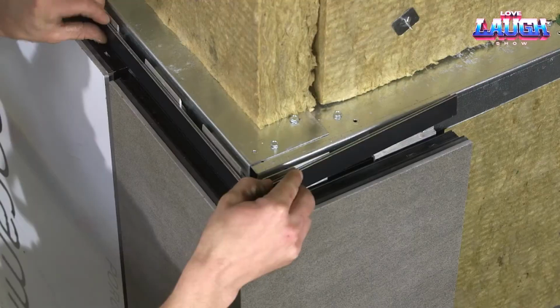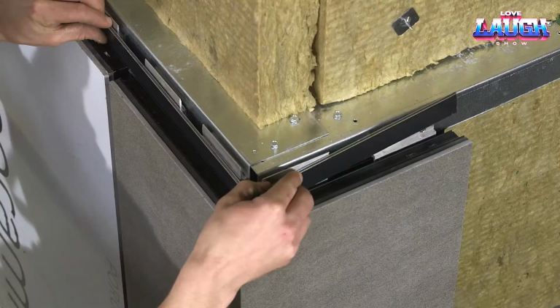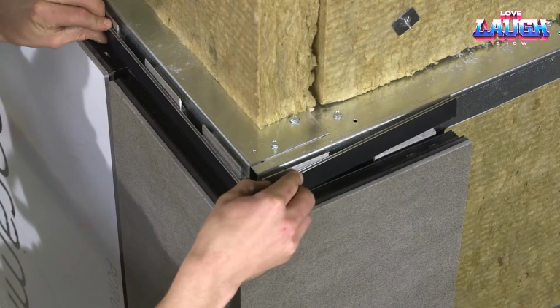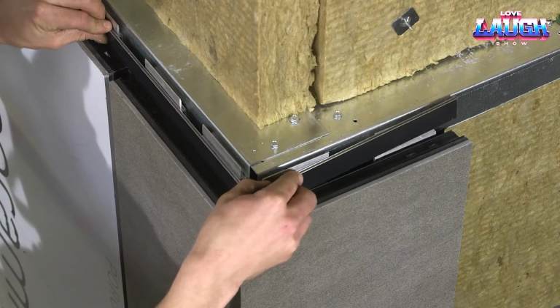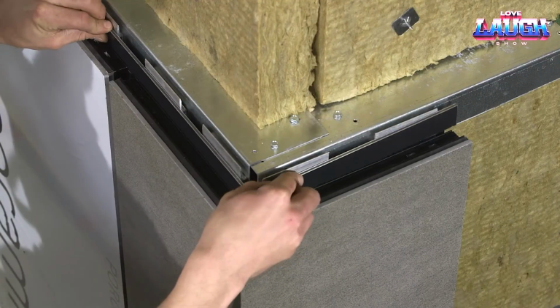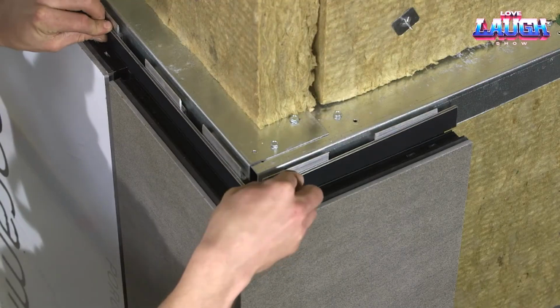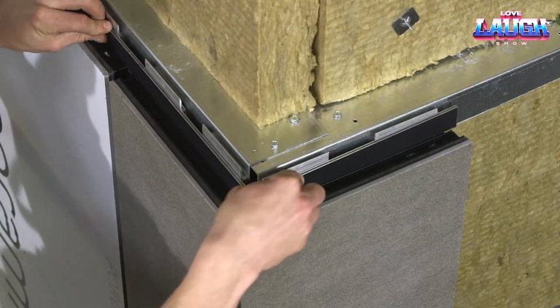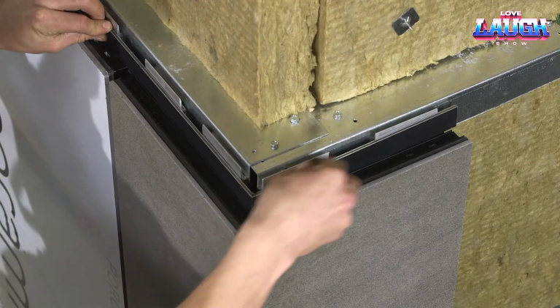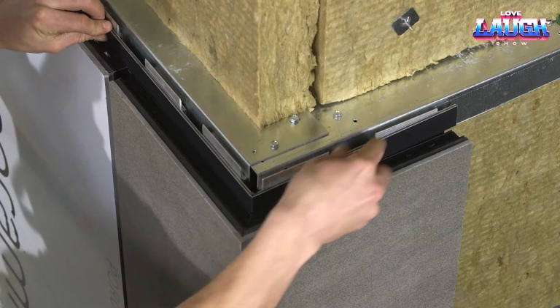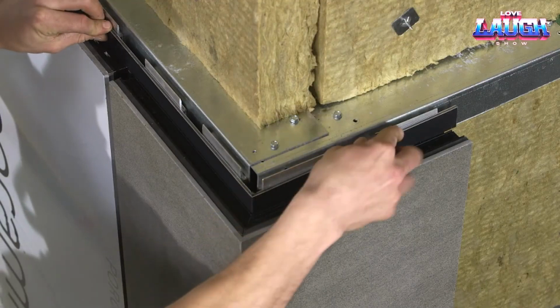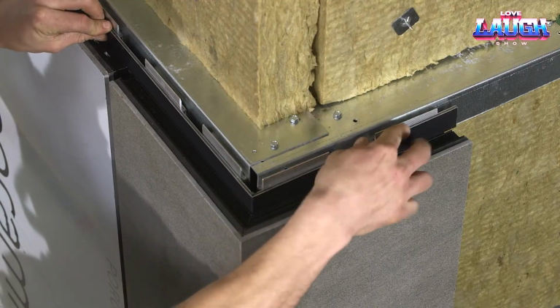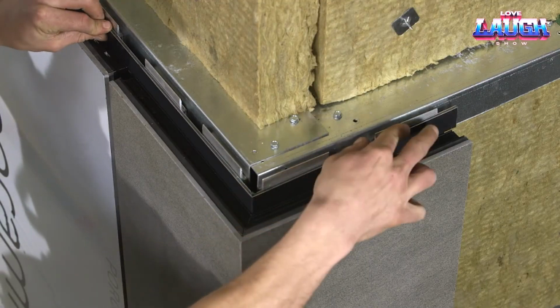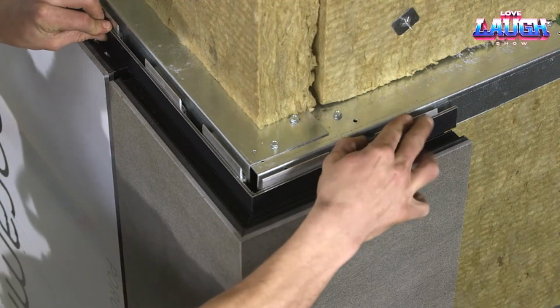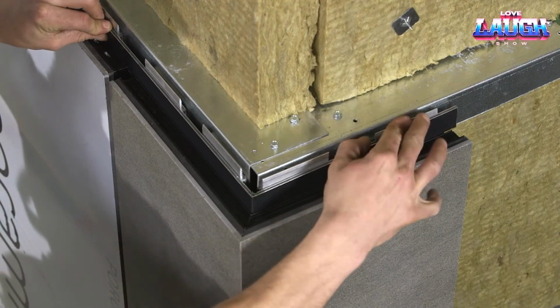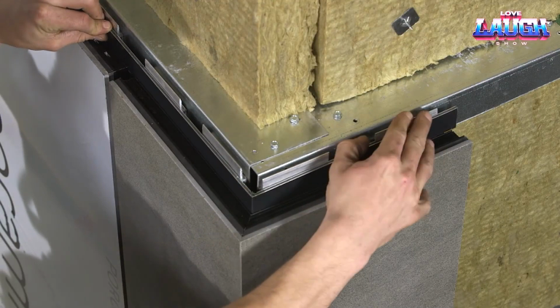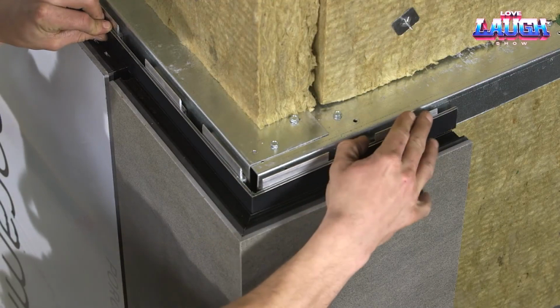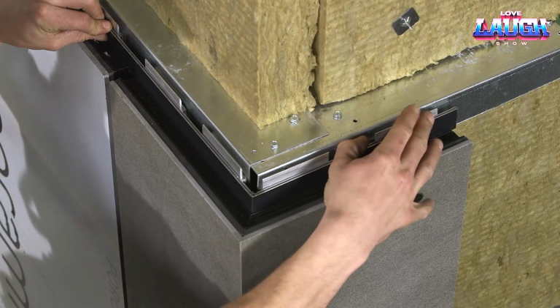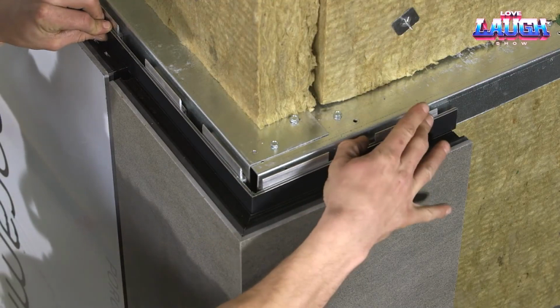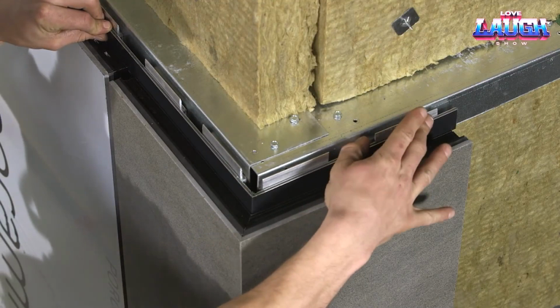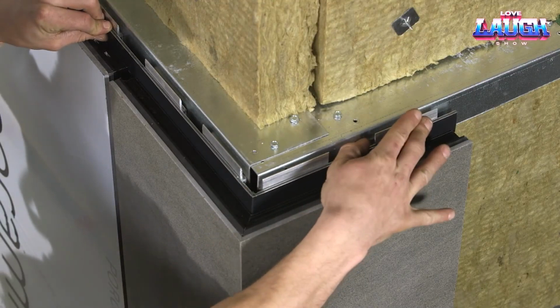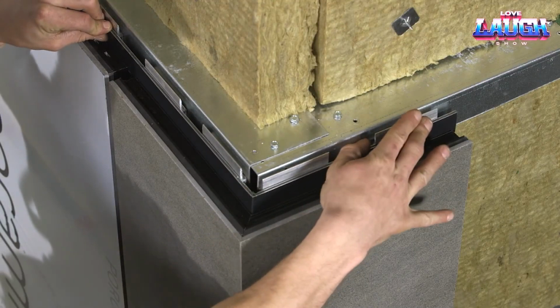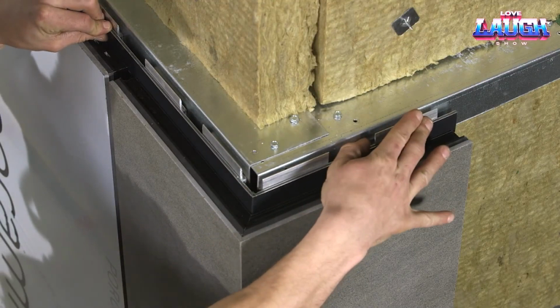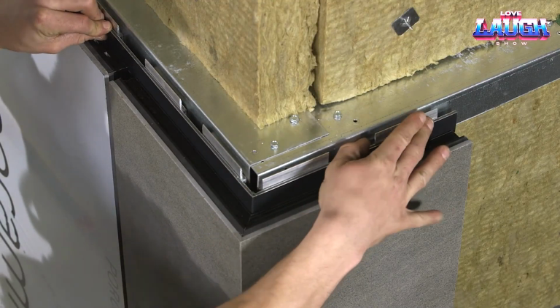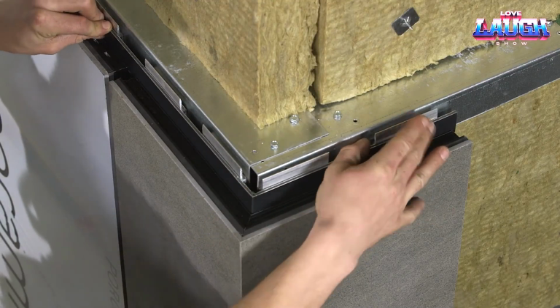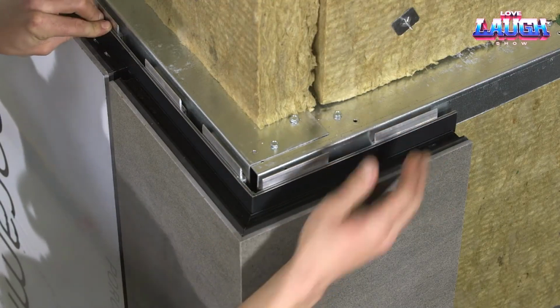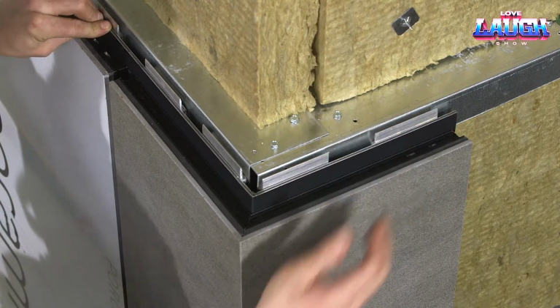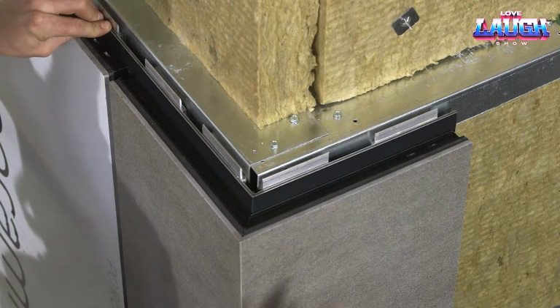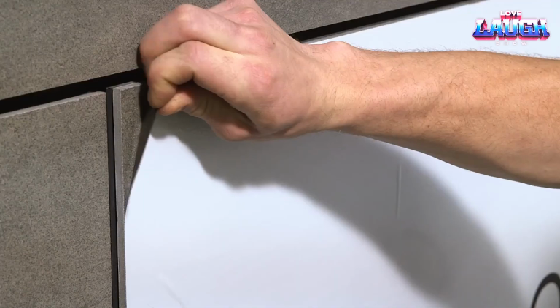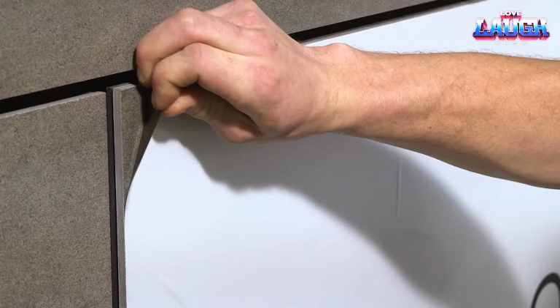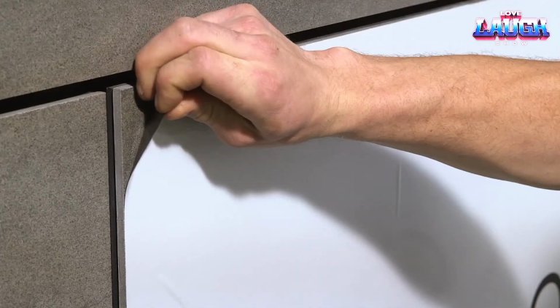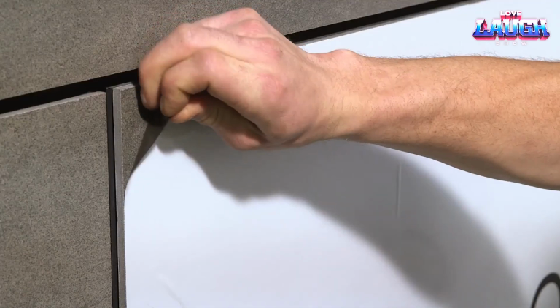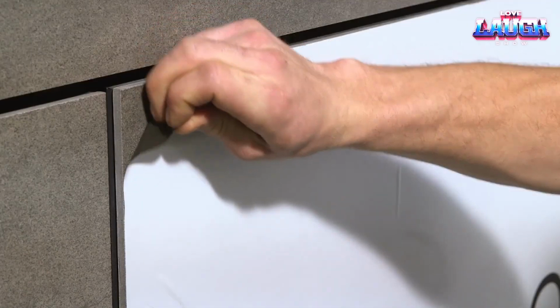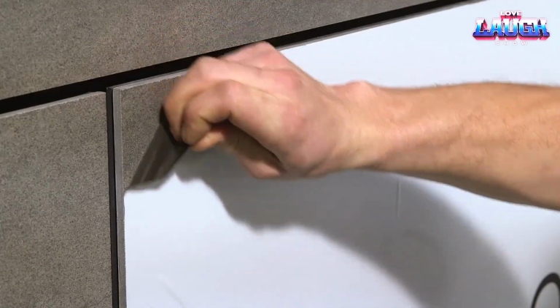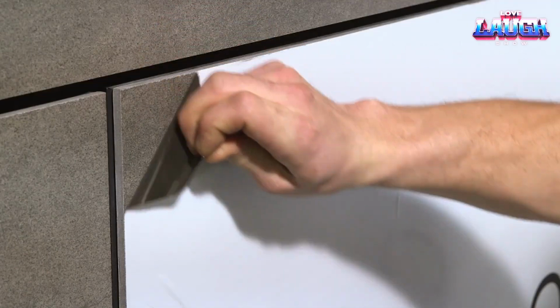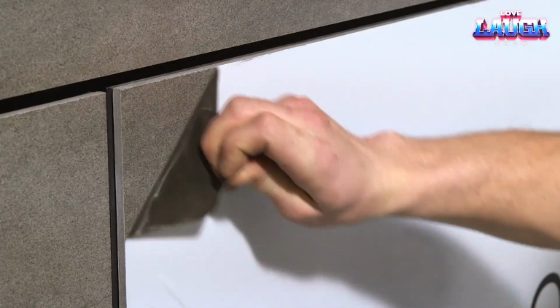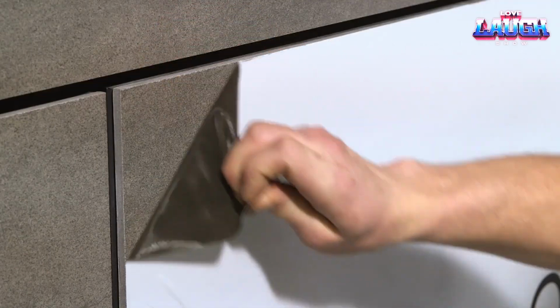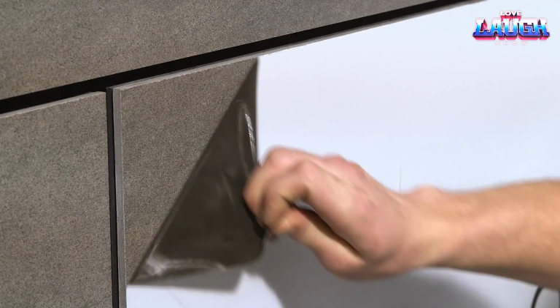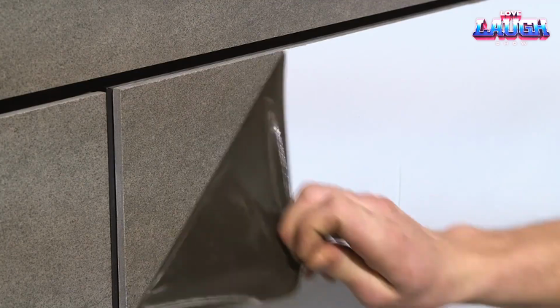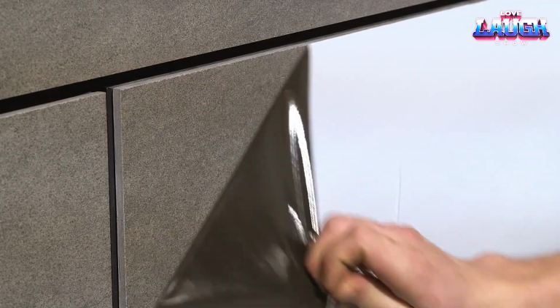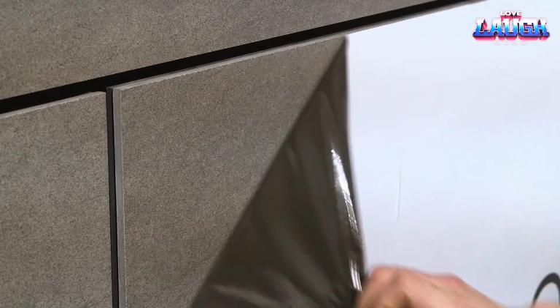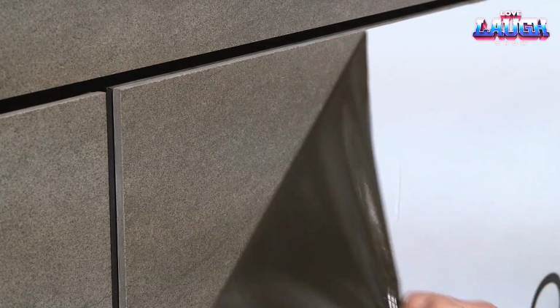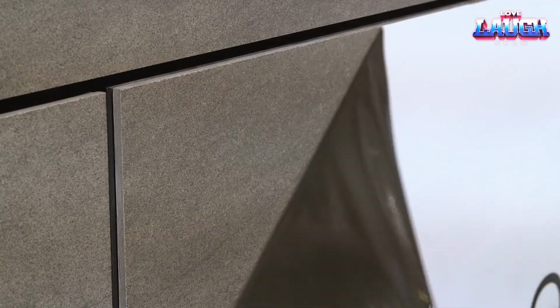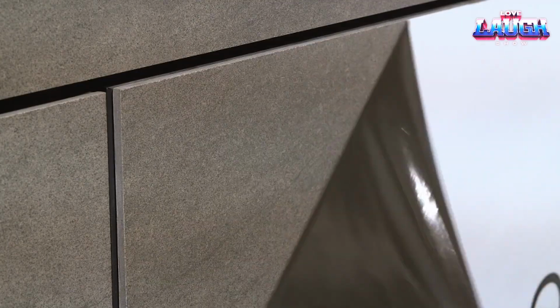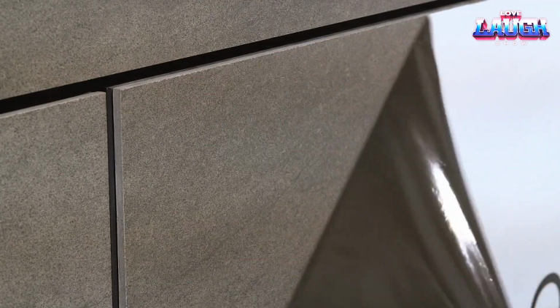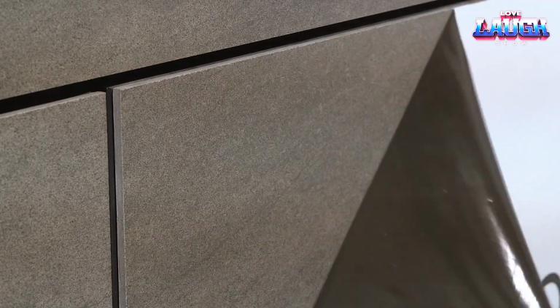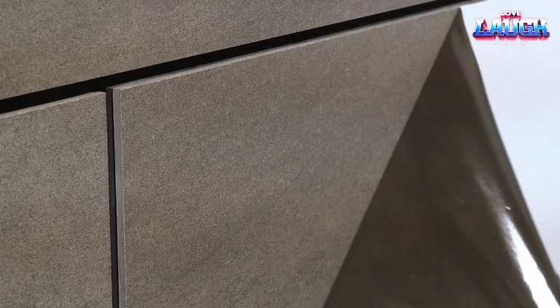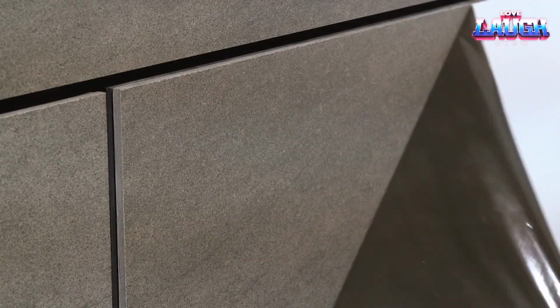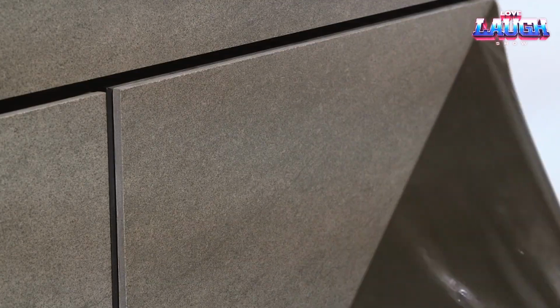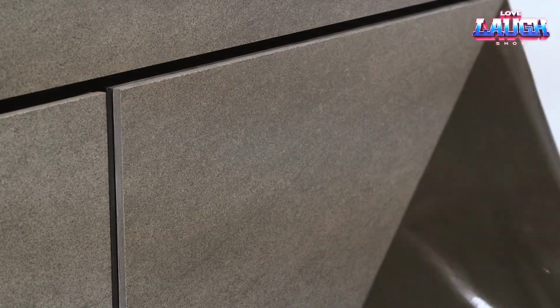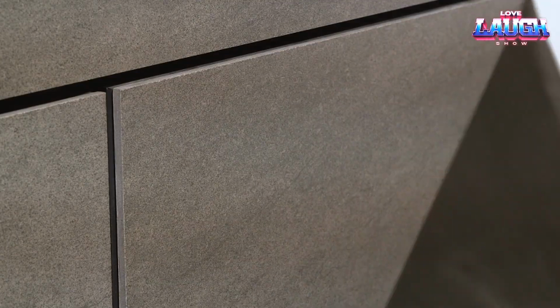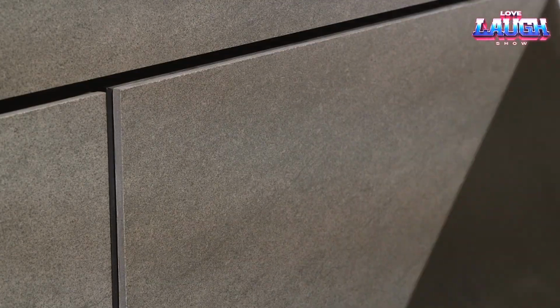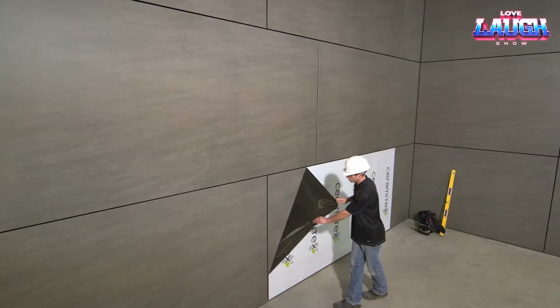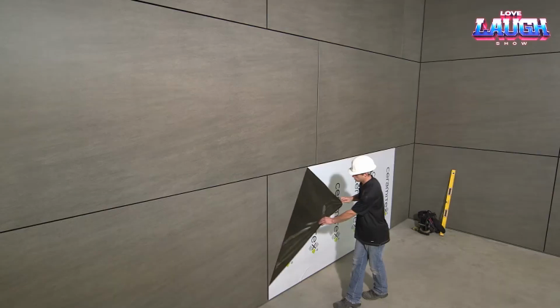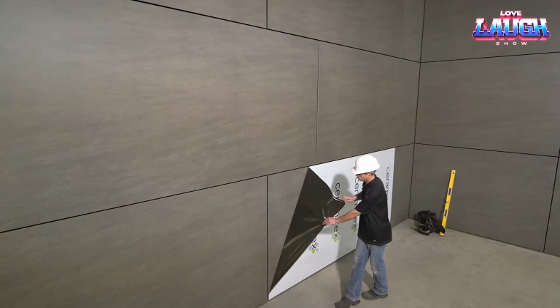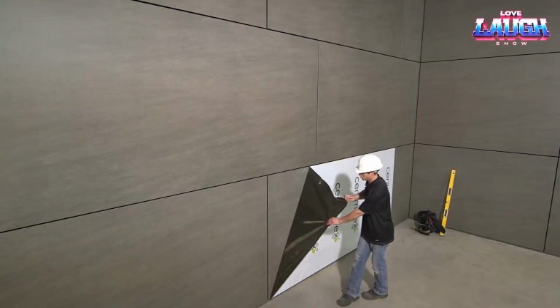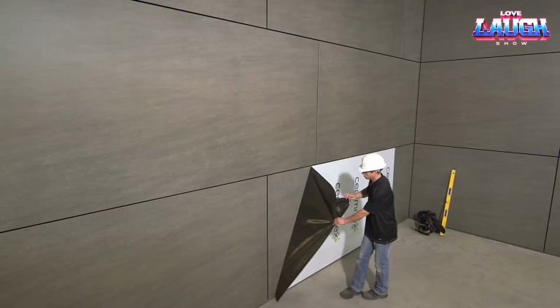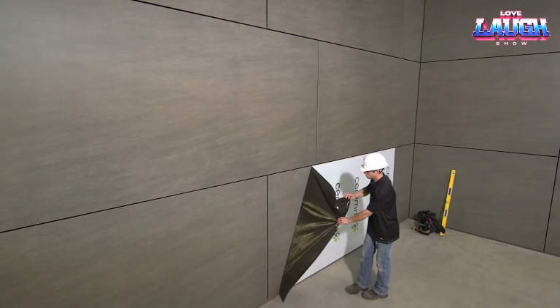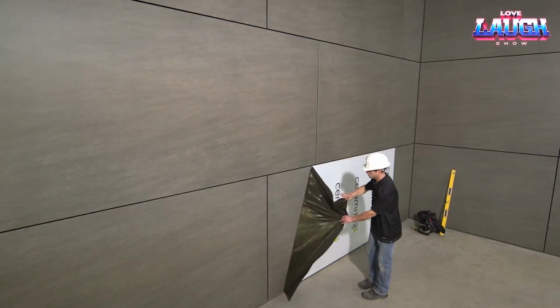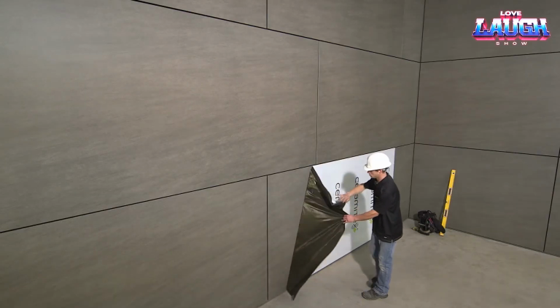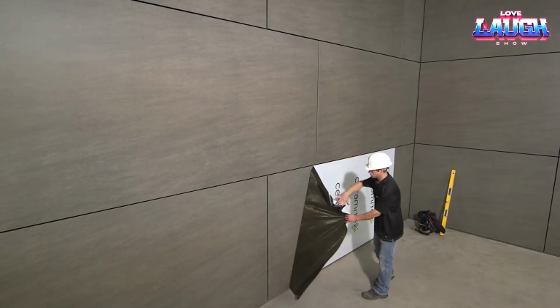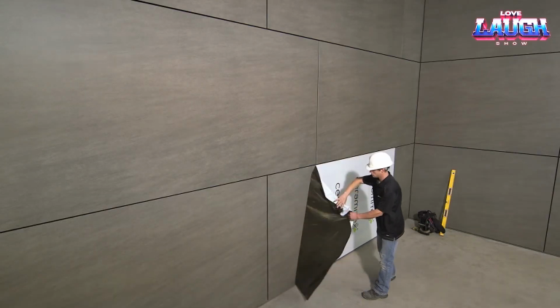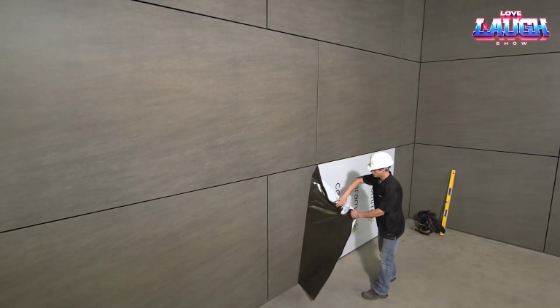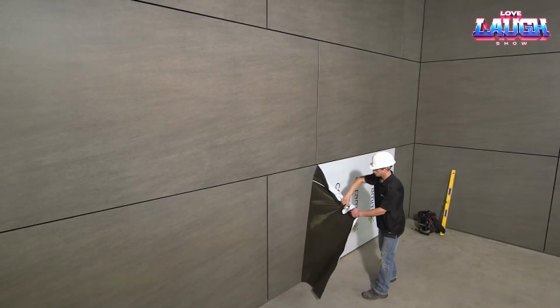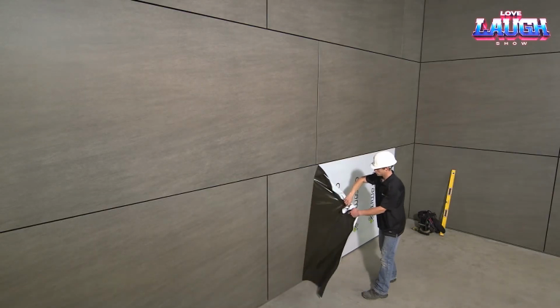For bulk orders over 20,000 tiles, custom colours are available, giving architects creative freedom.